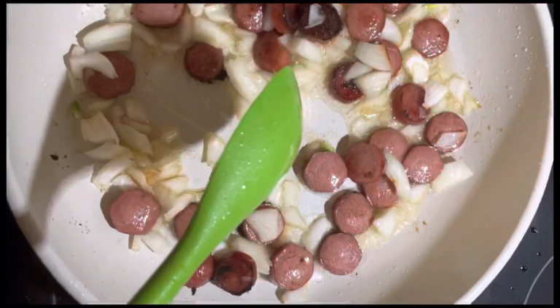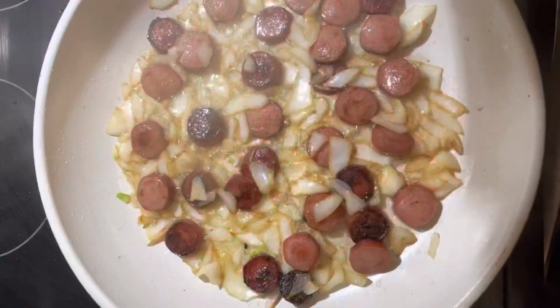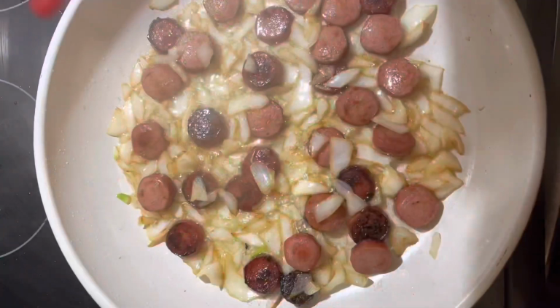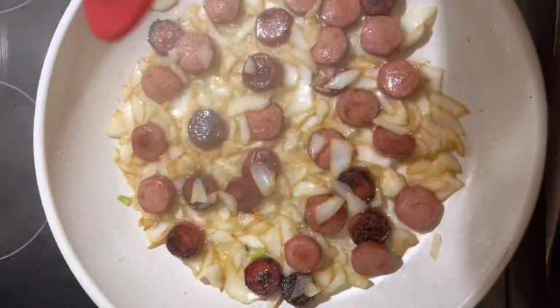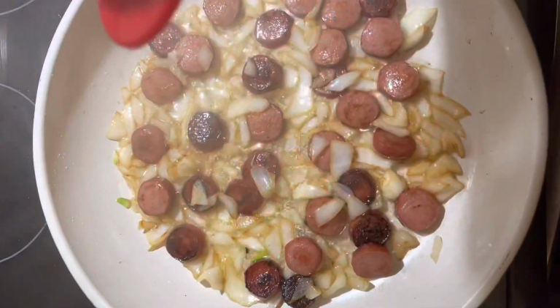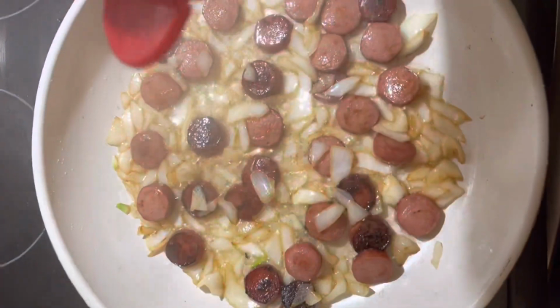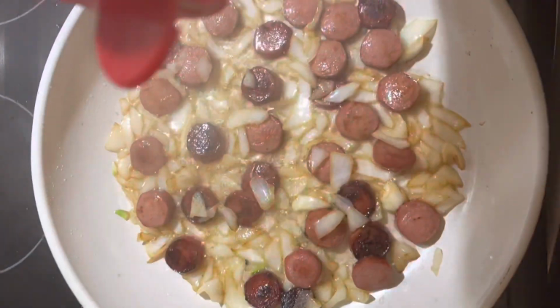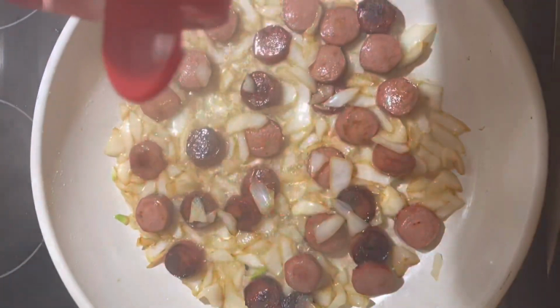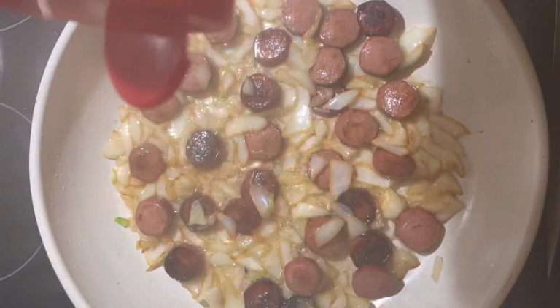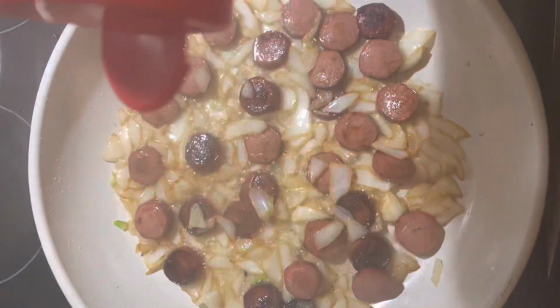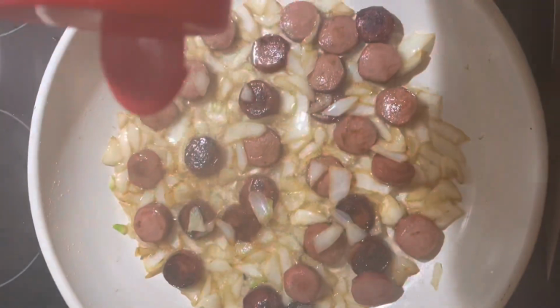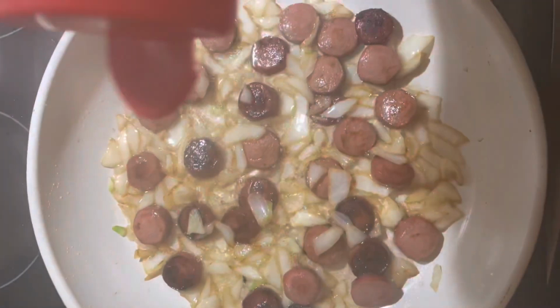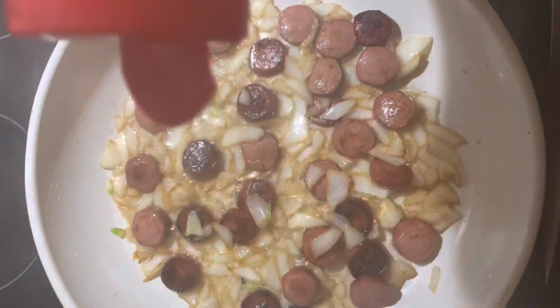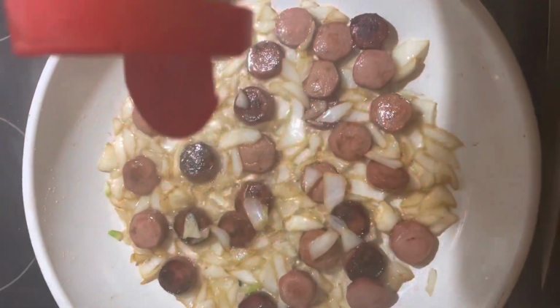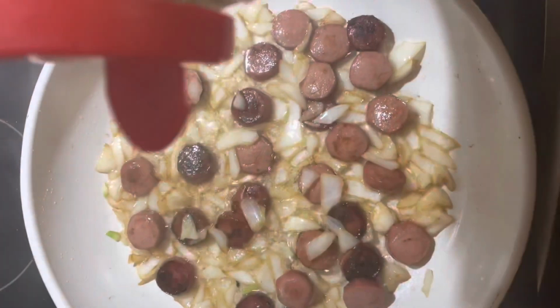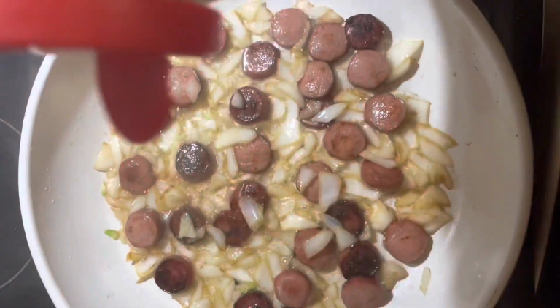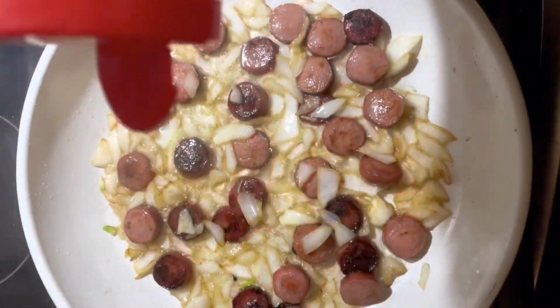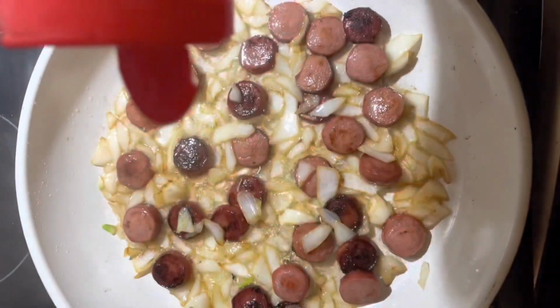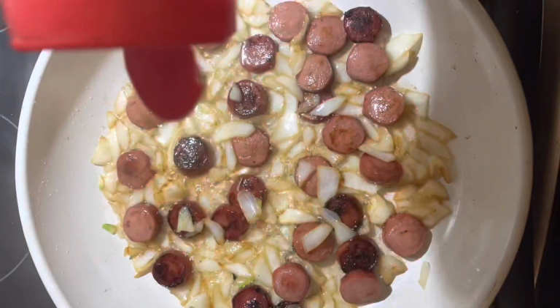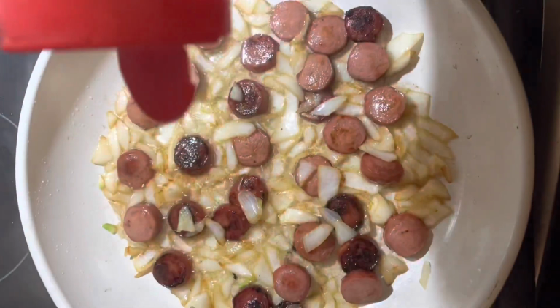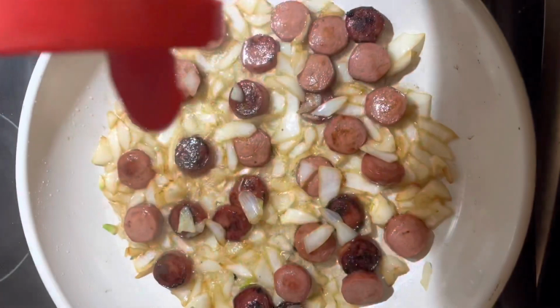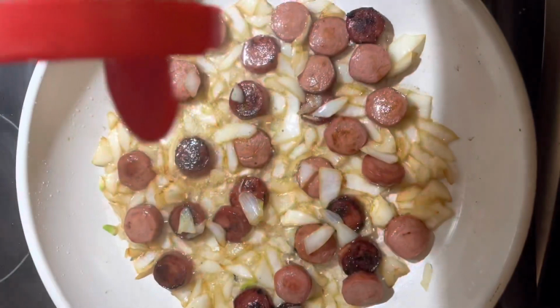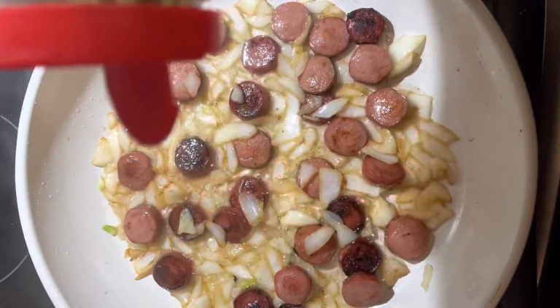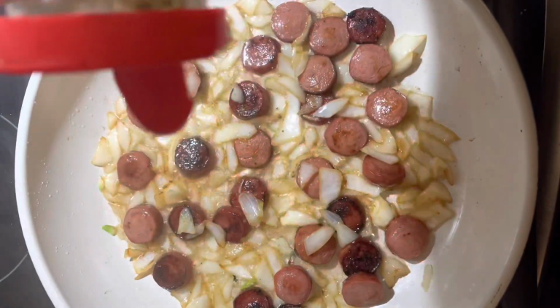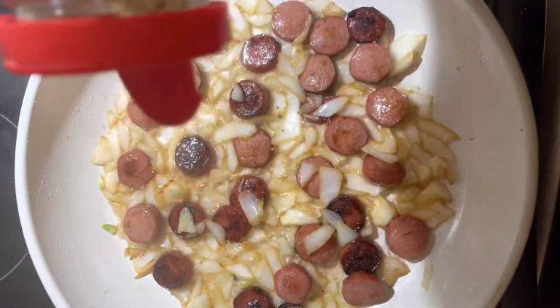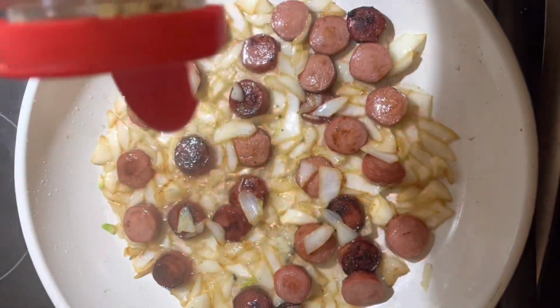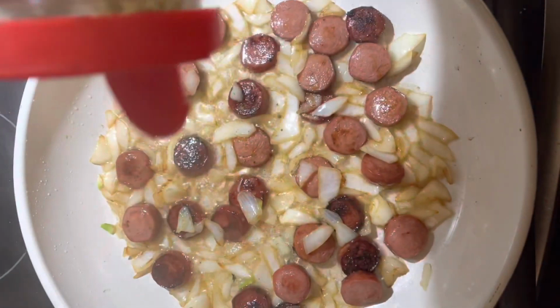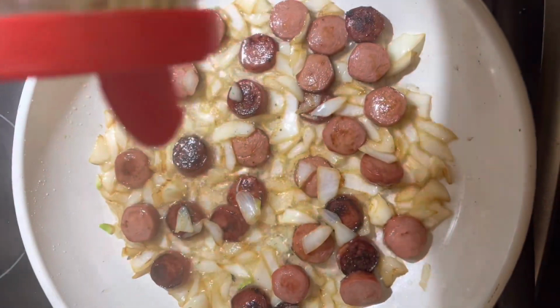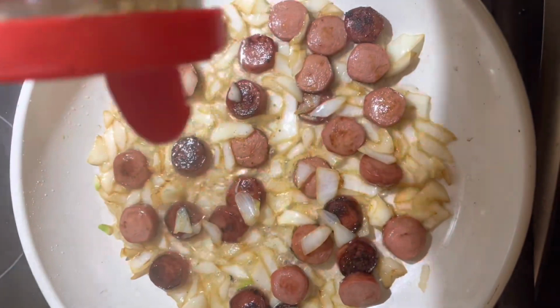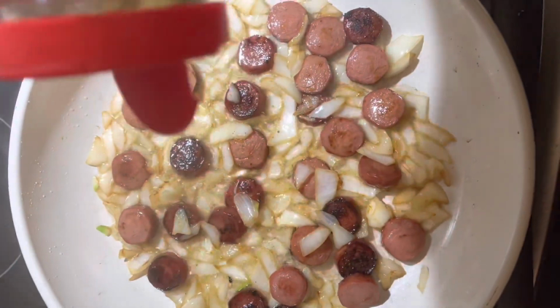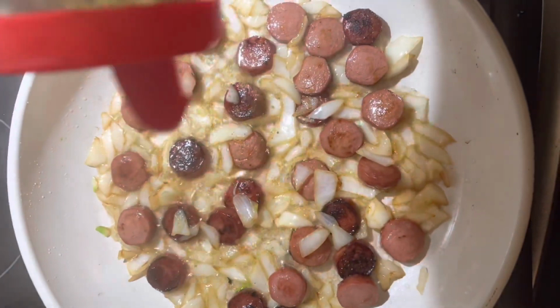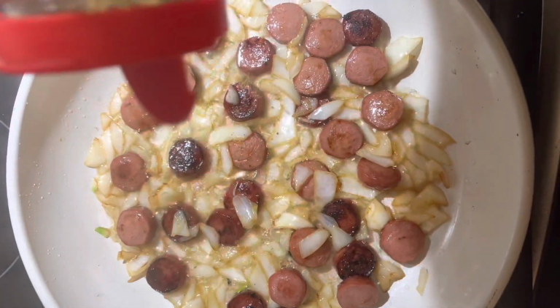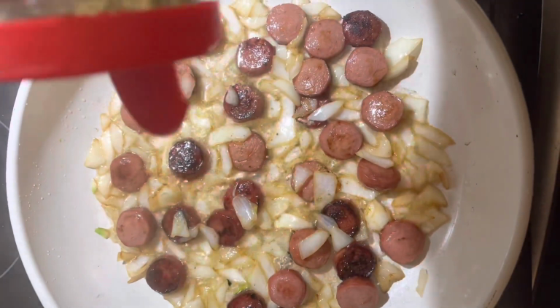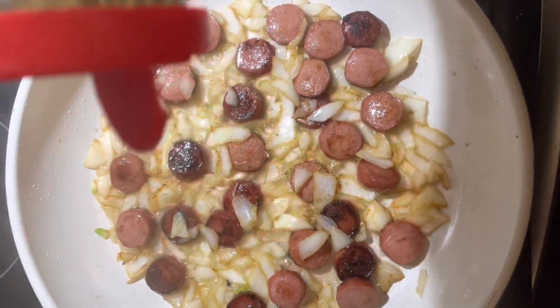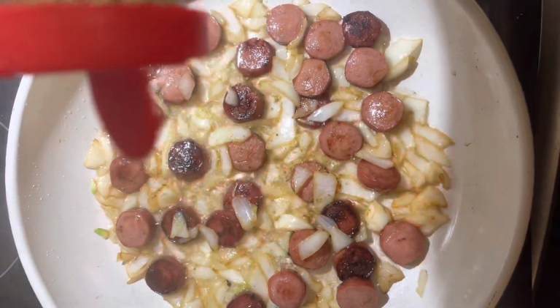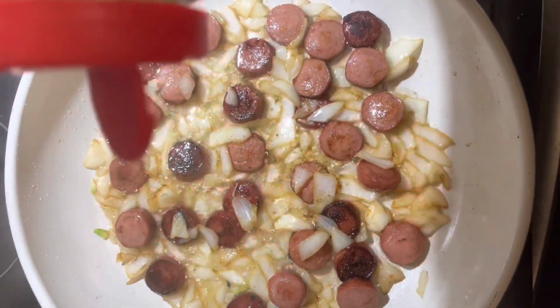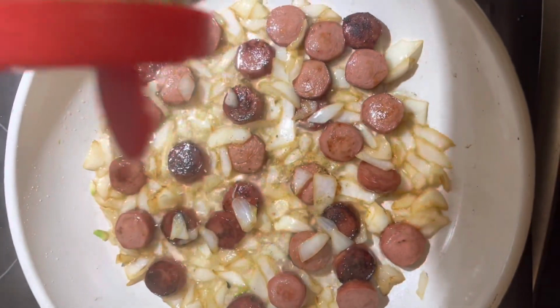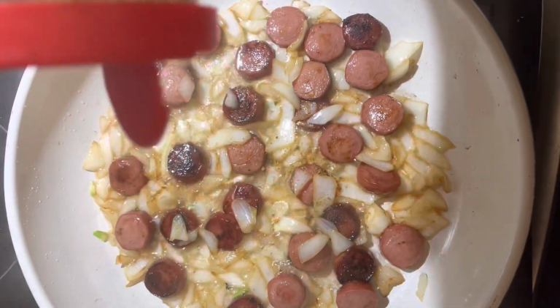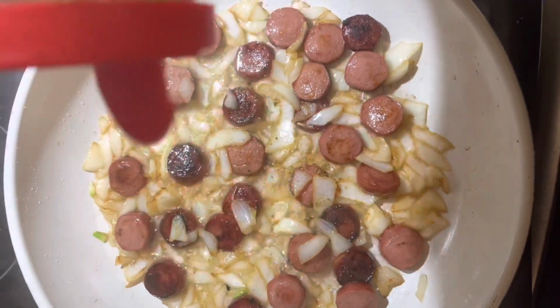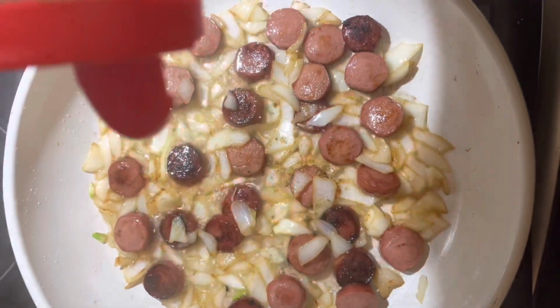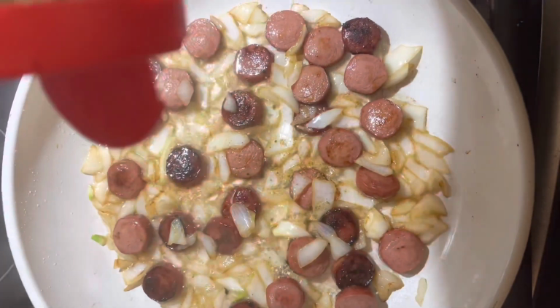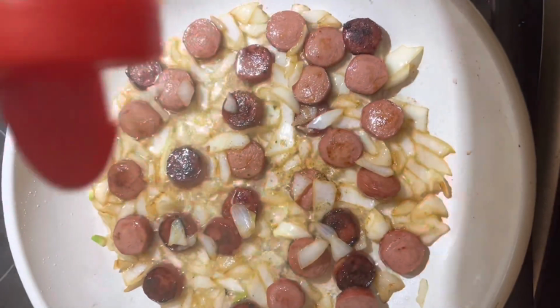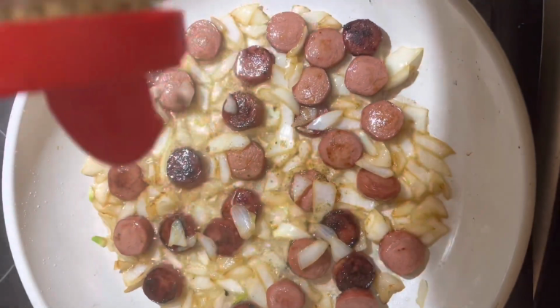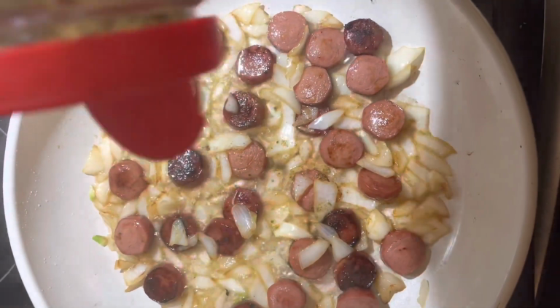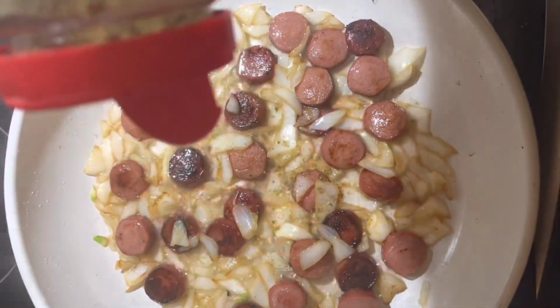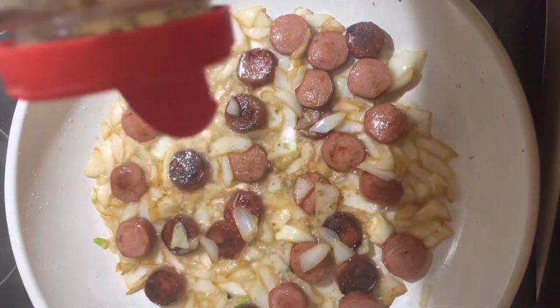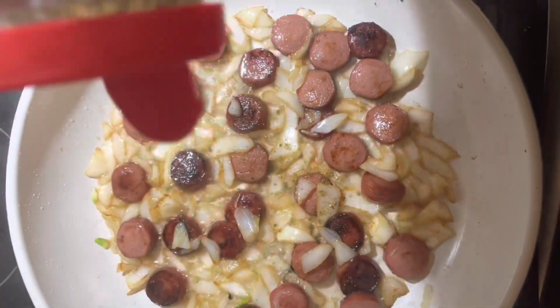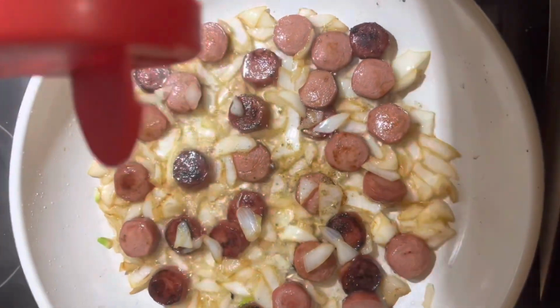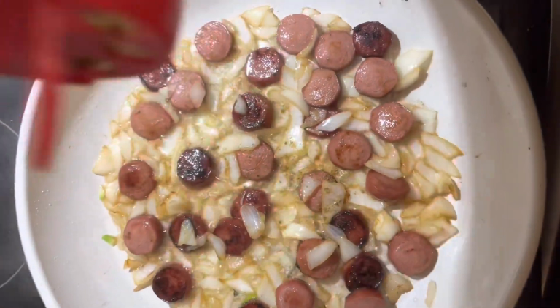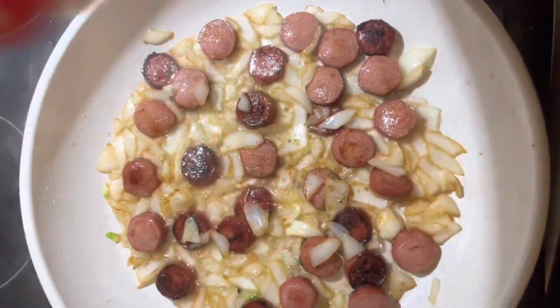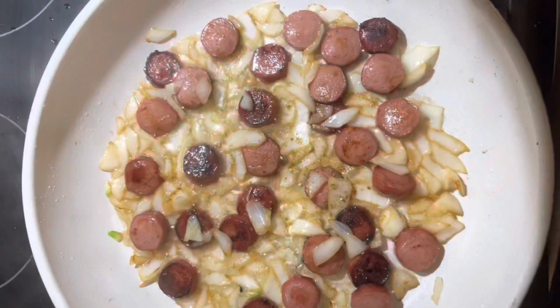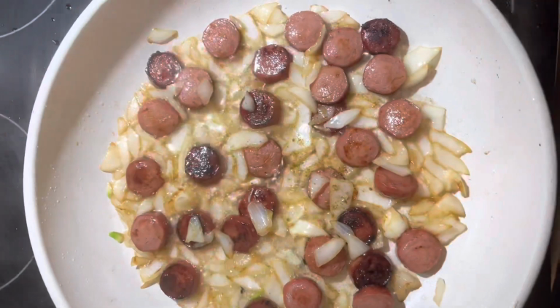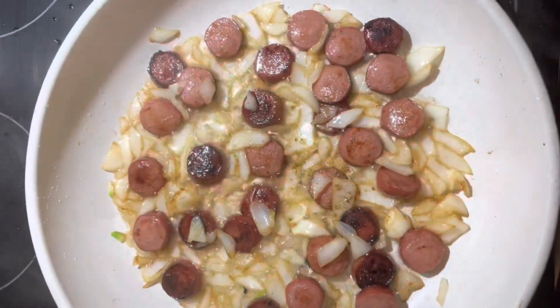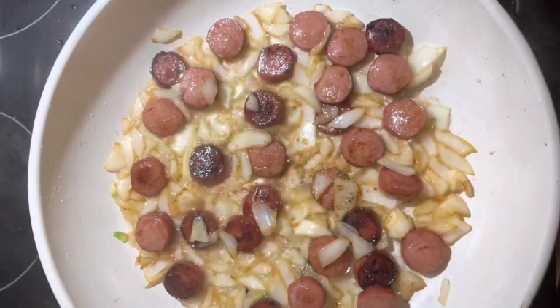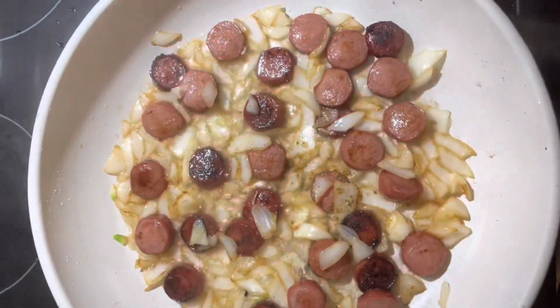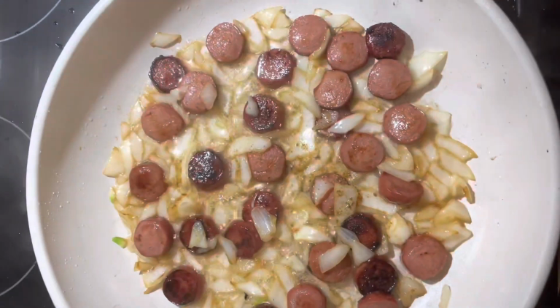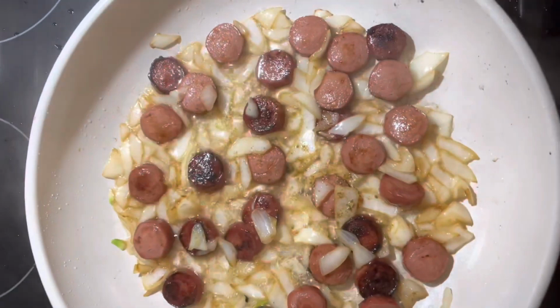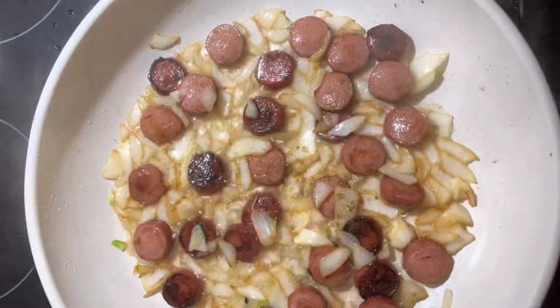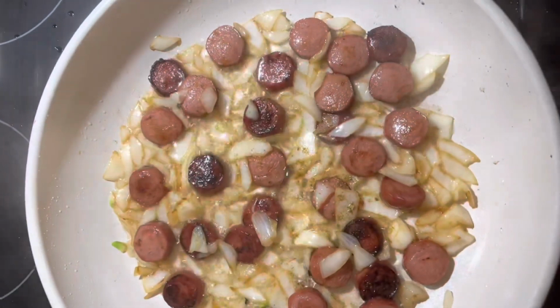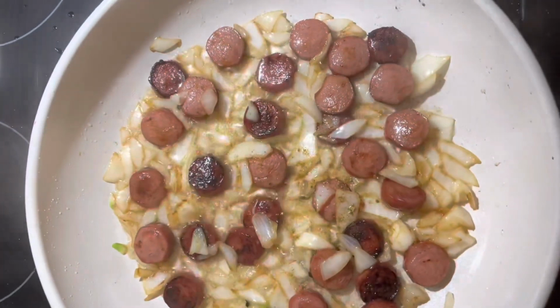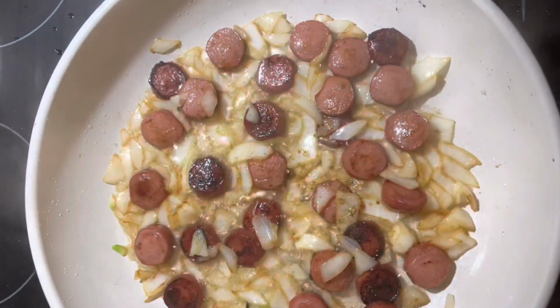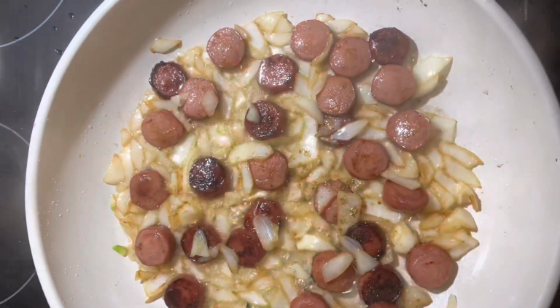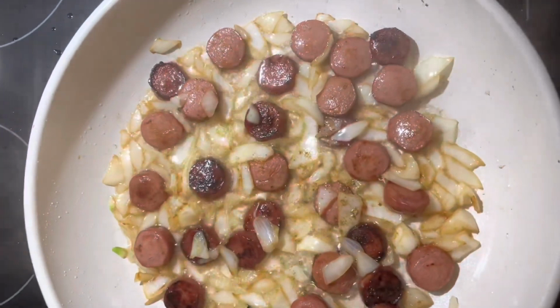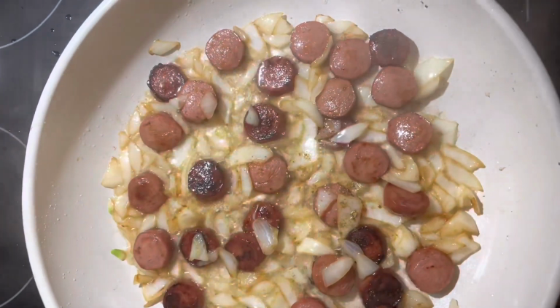Now let's add some spices. I put one teaspoon of cumin, one teaspoon of black pepper, and one teaspoon of salt.